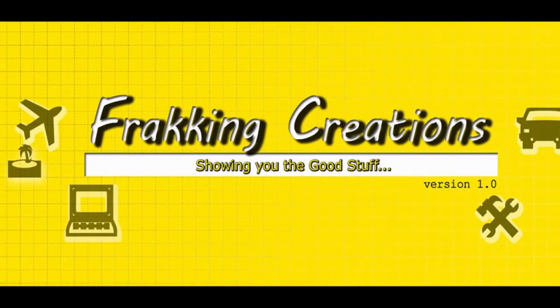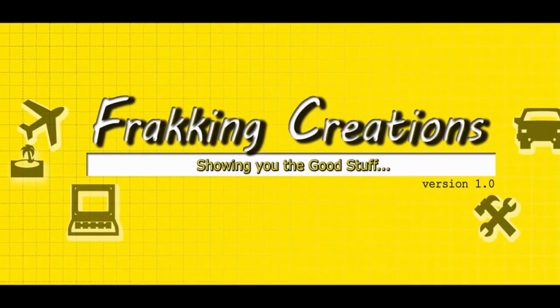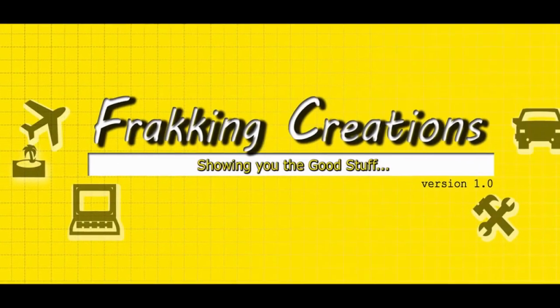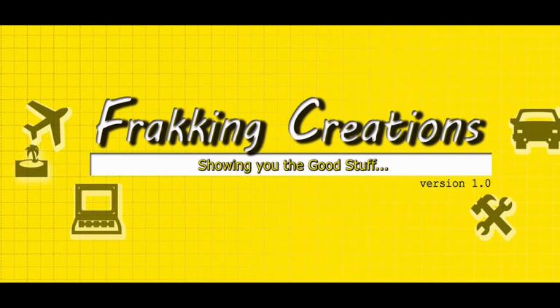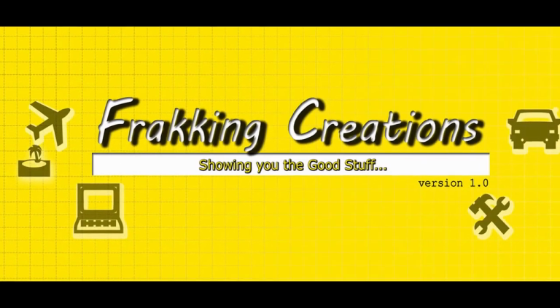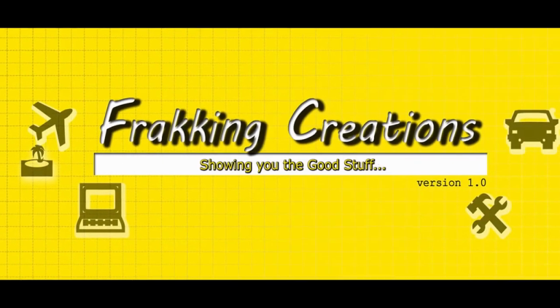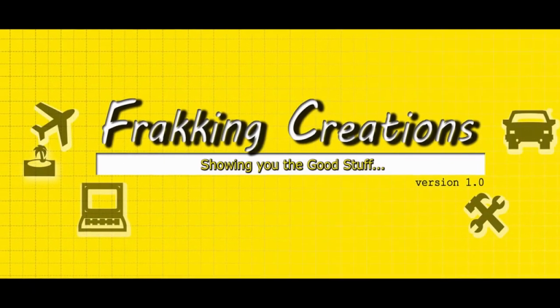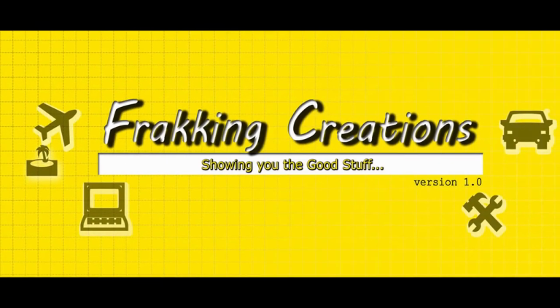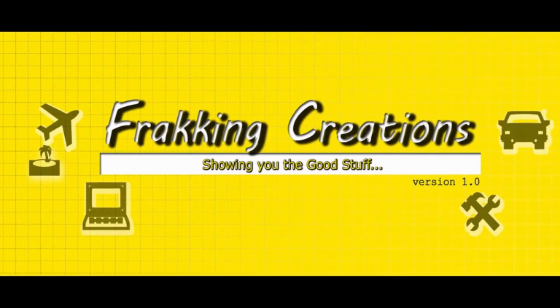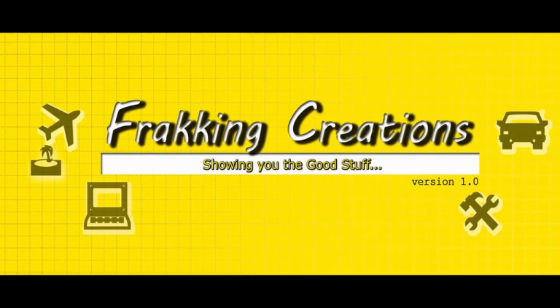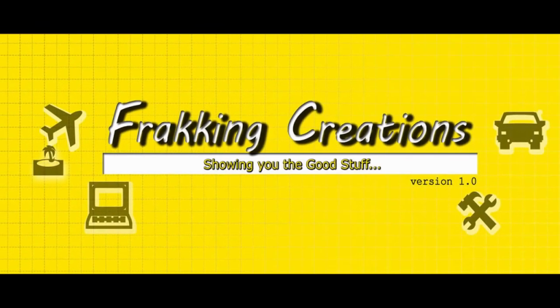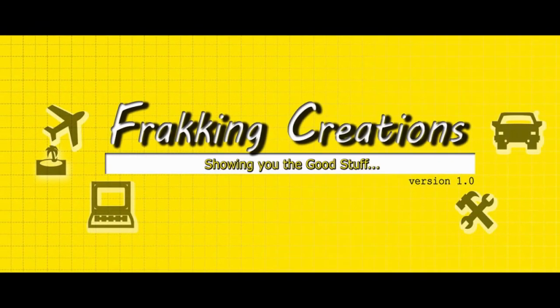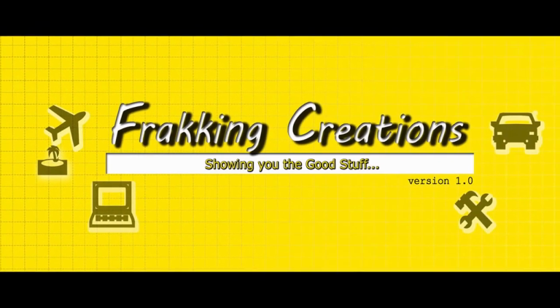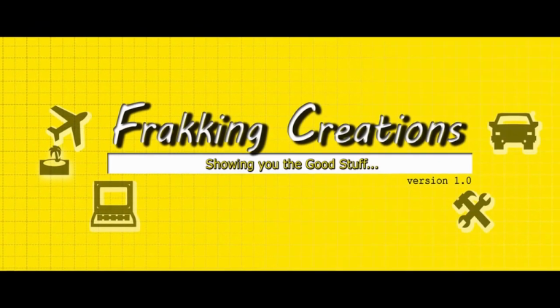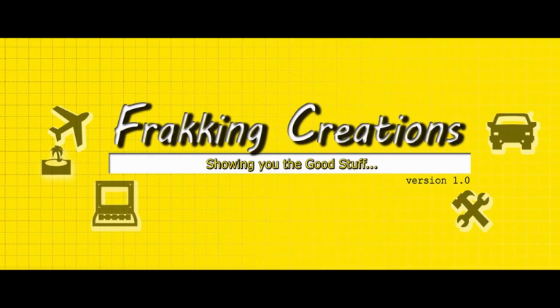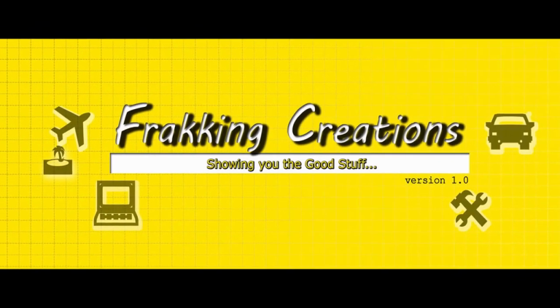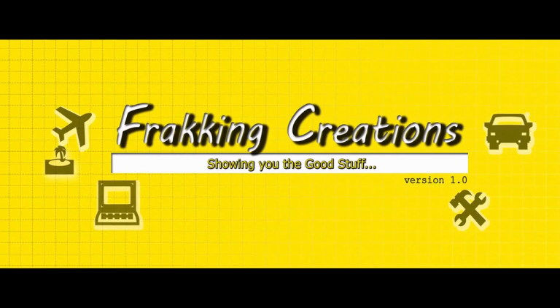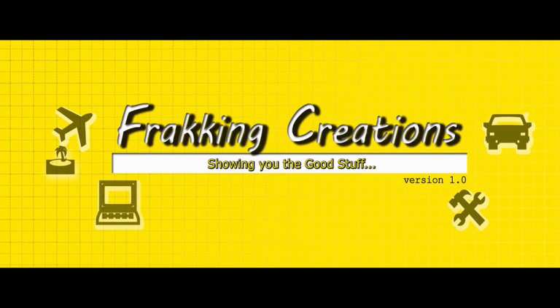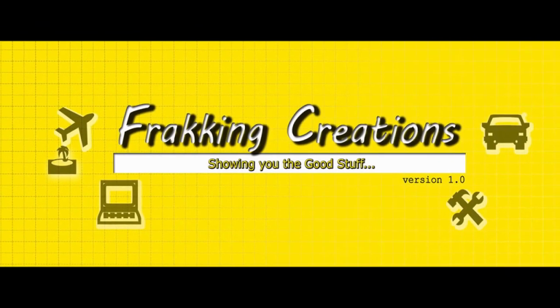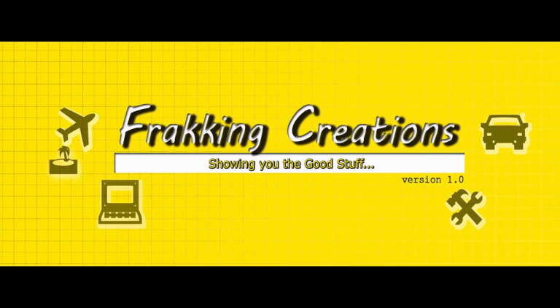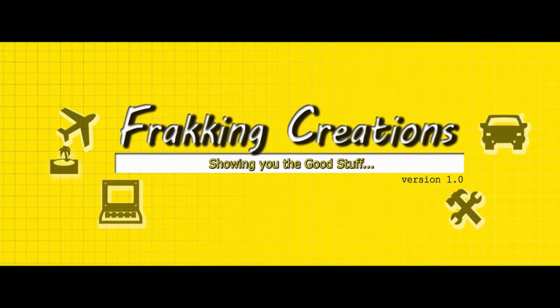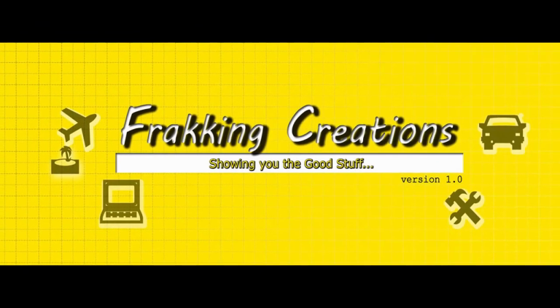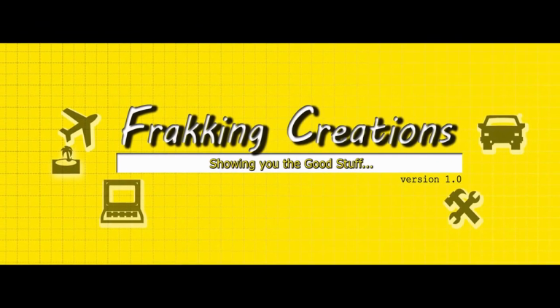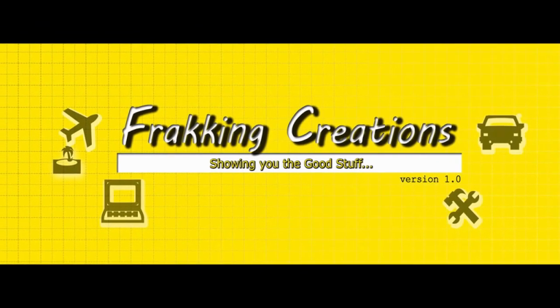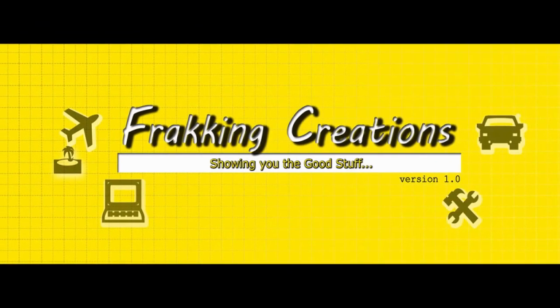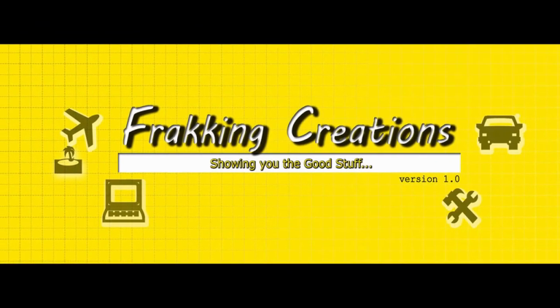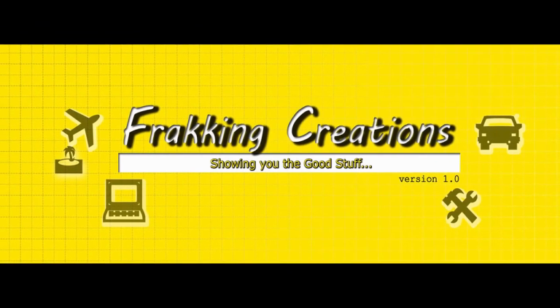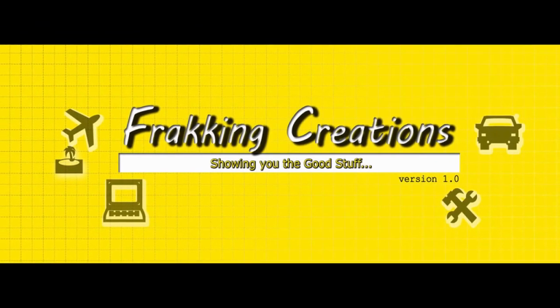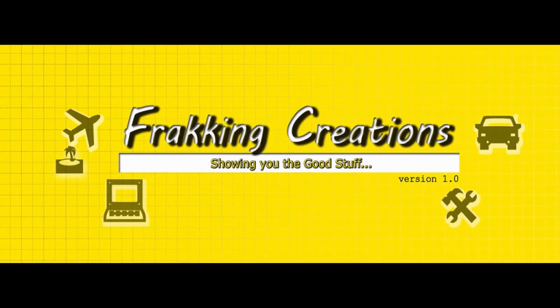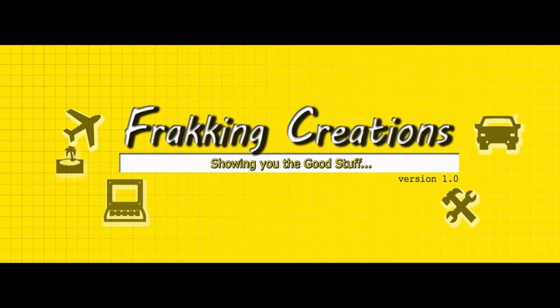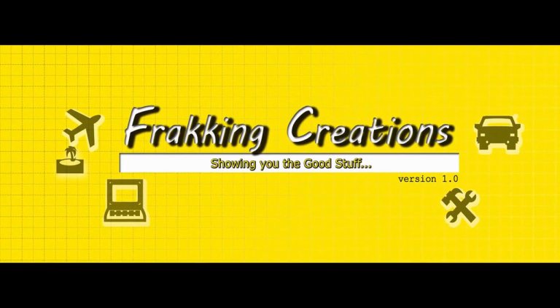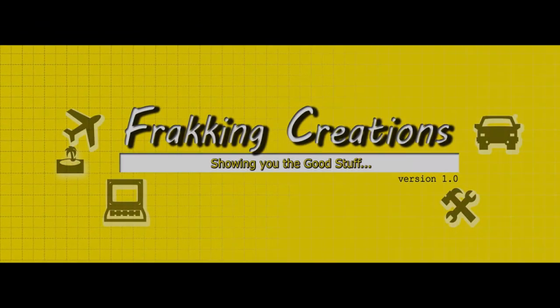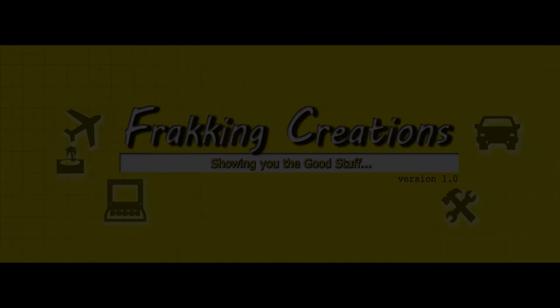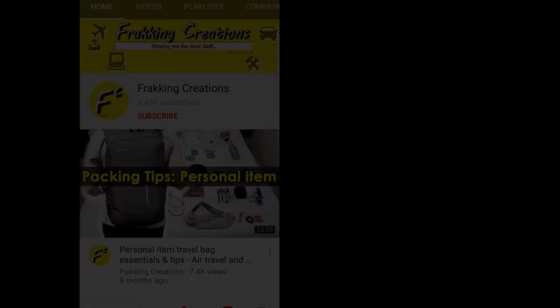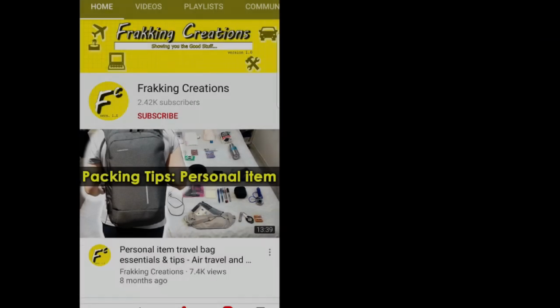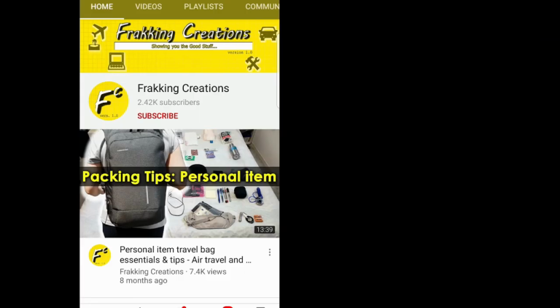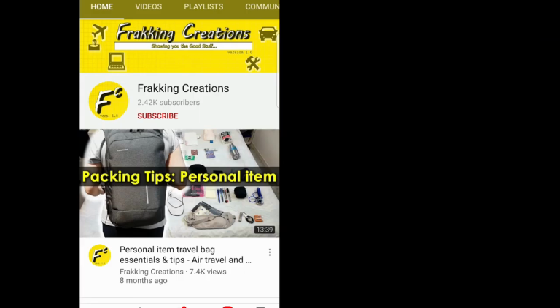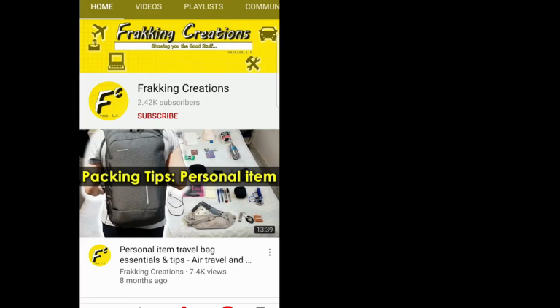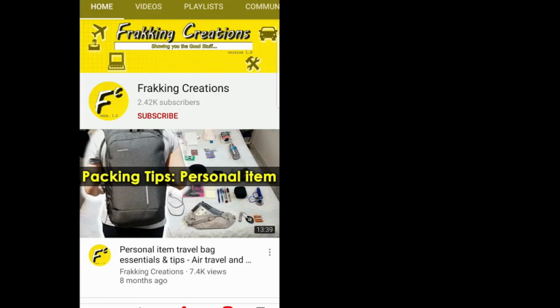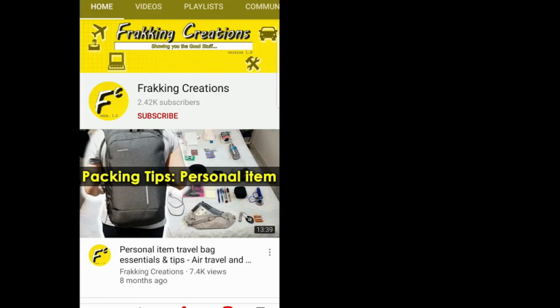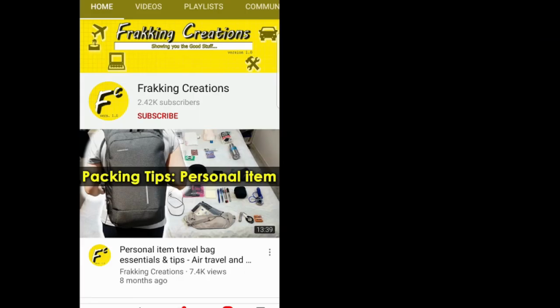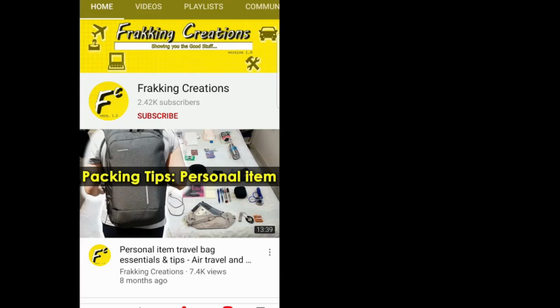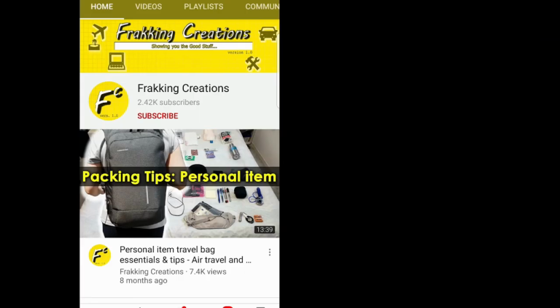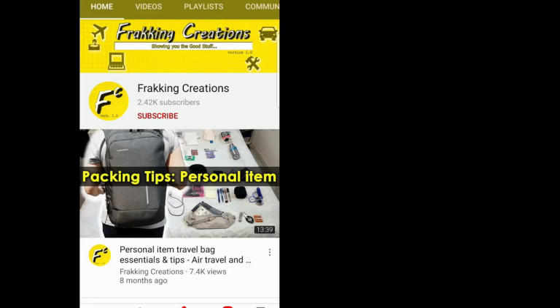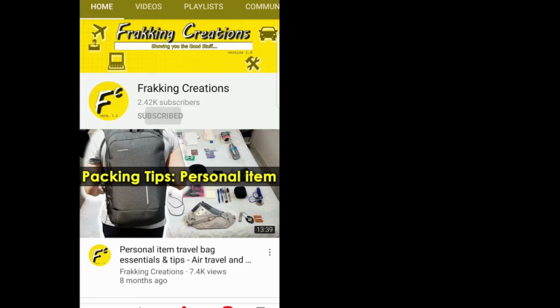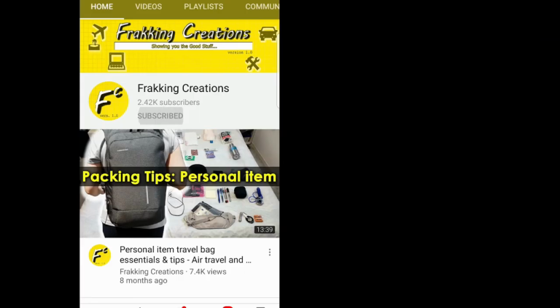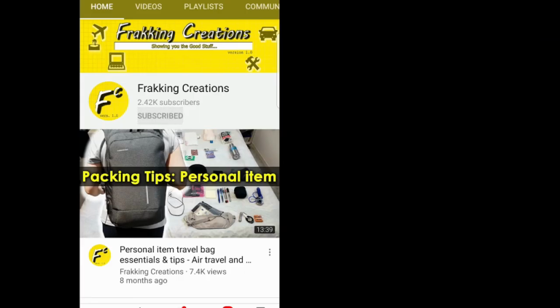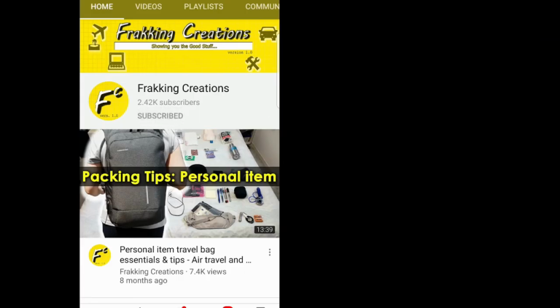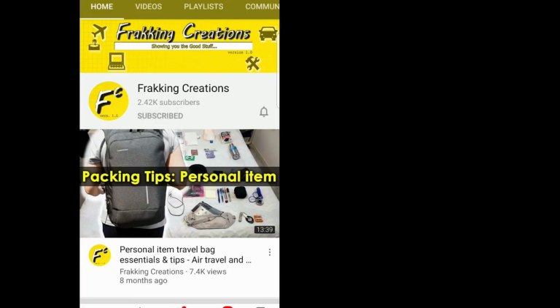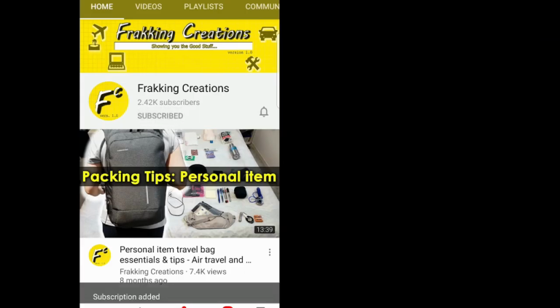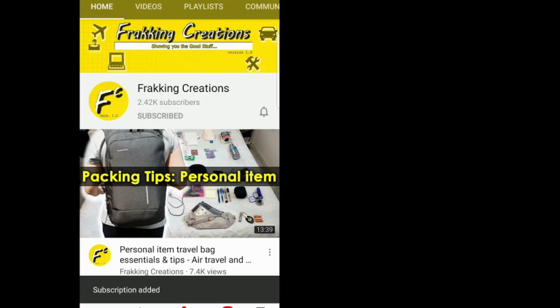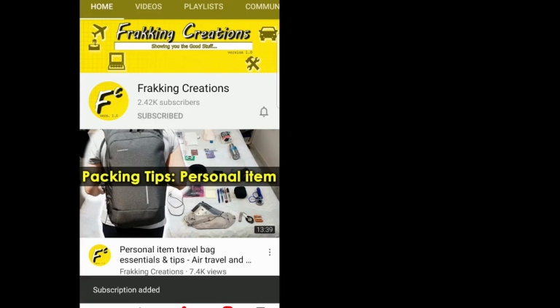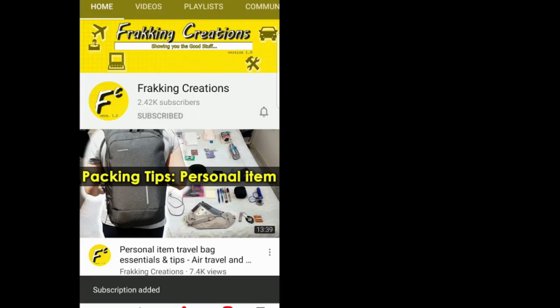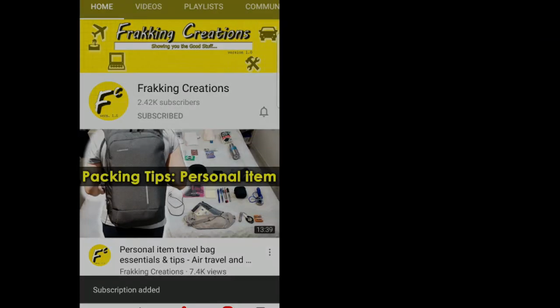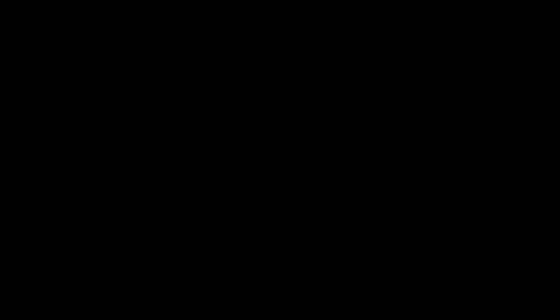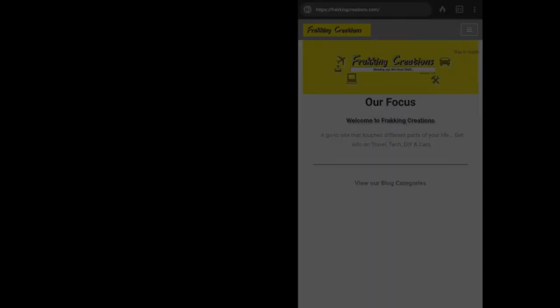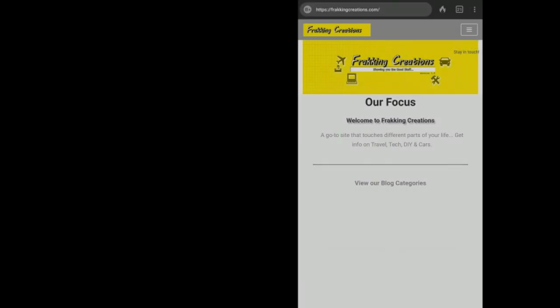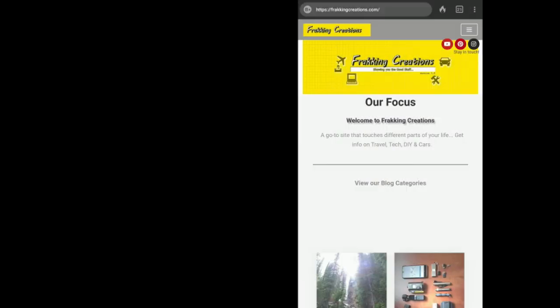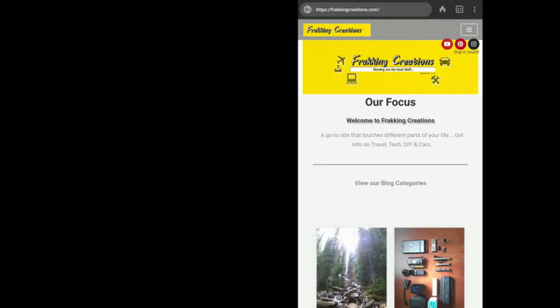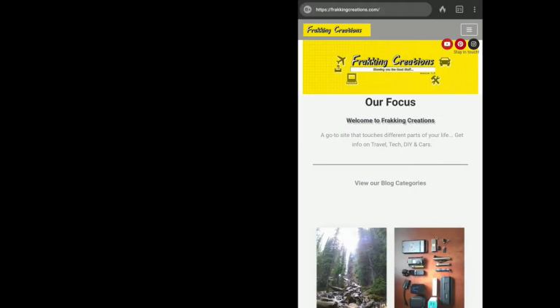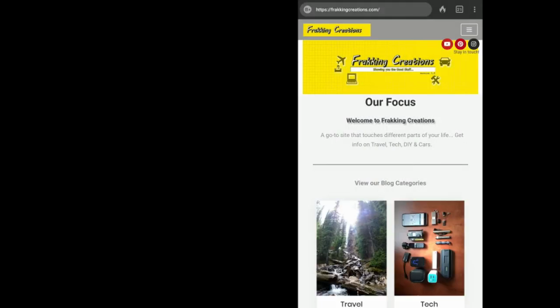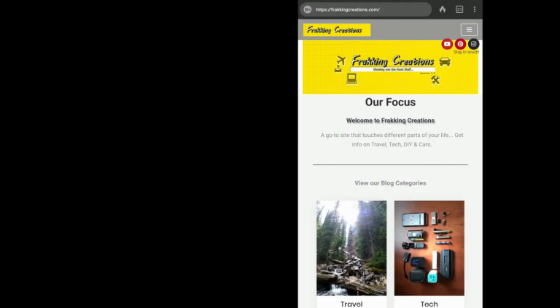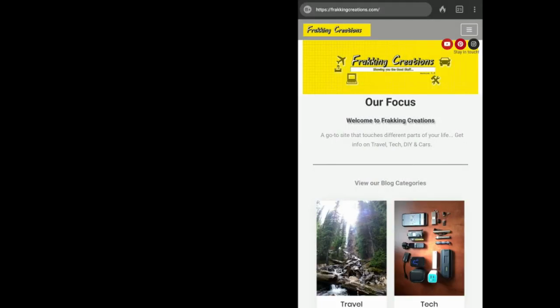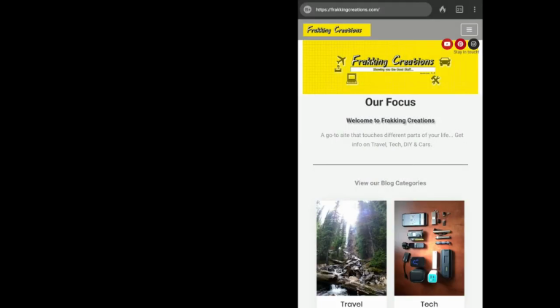Fracking Creations, a YouTube variety channel that touches different parts of your life. Want more videos on DIY? Subscribe to the channel or check out our website.